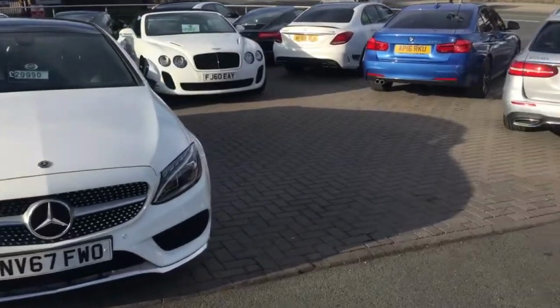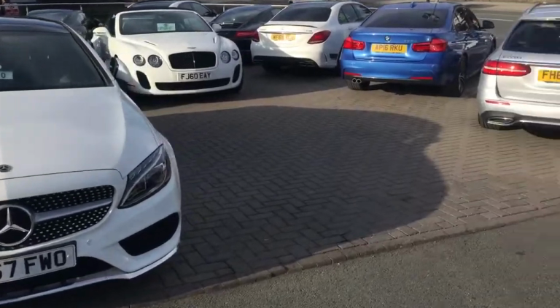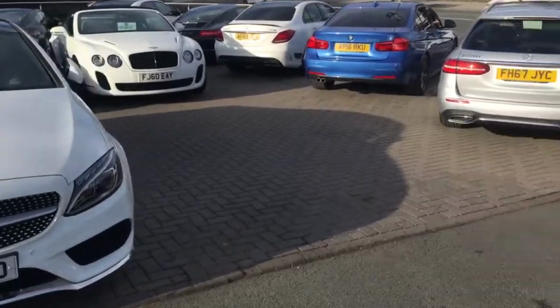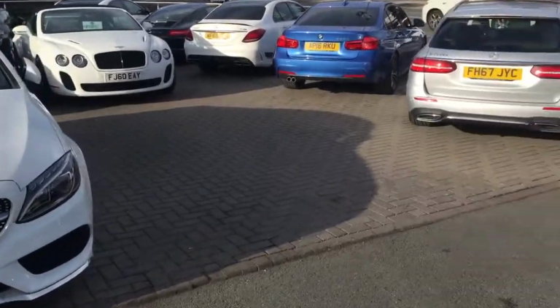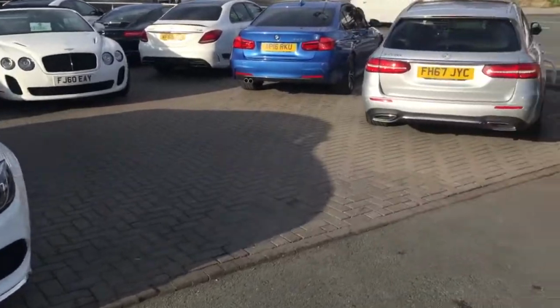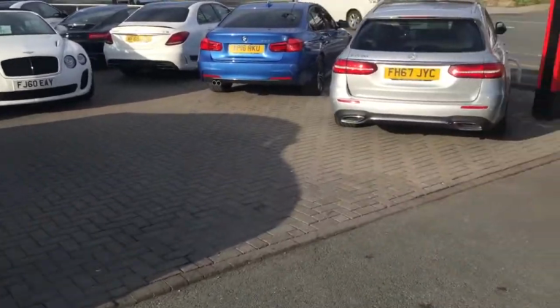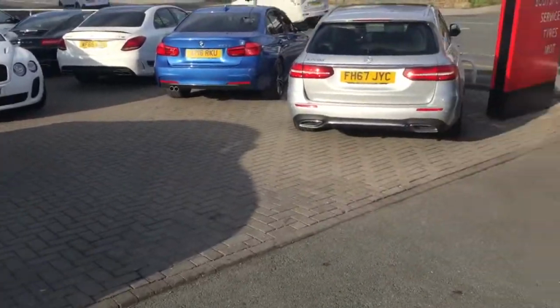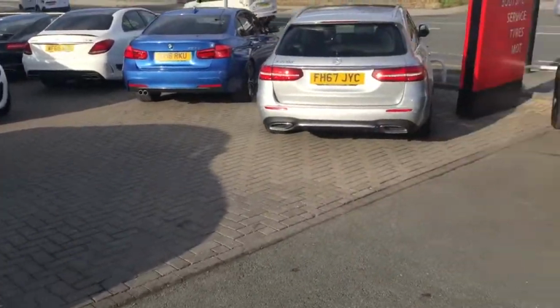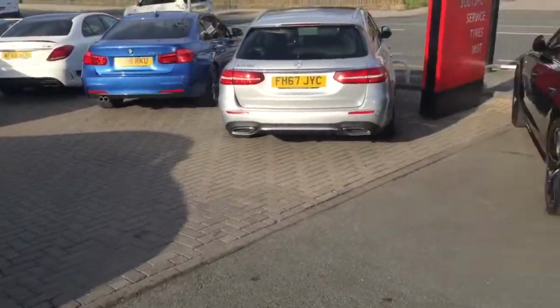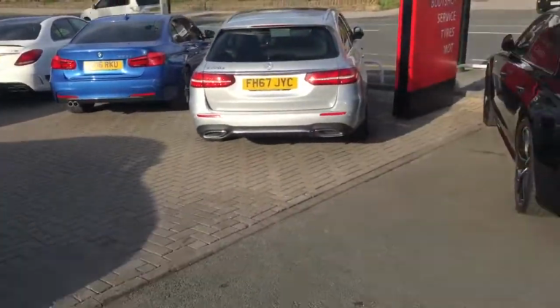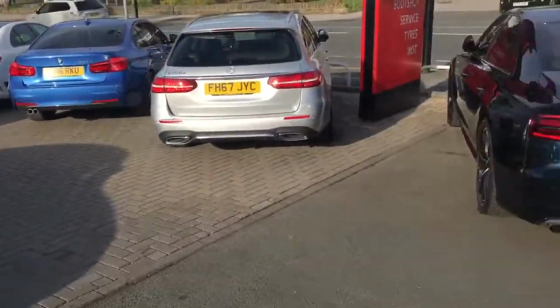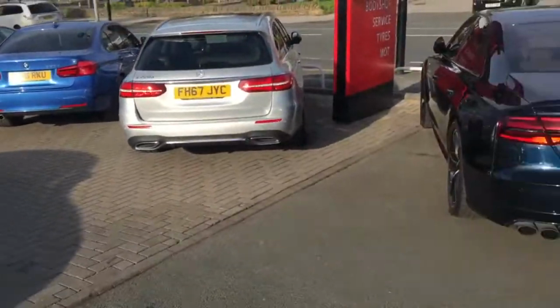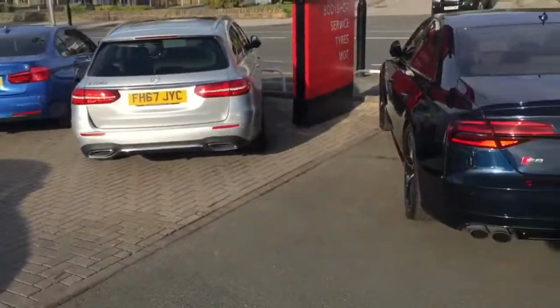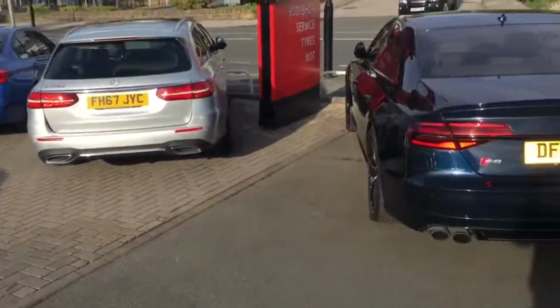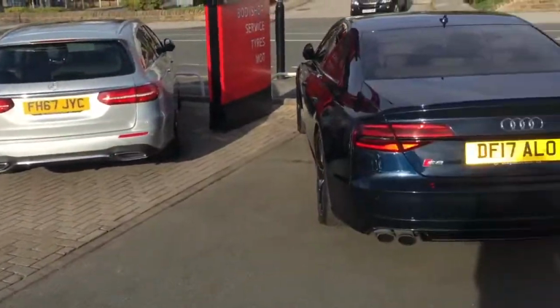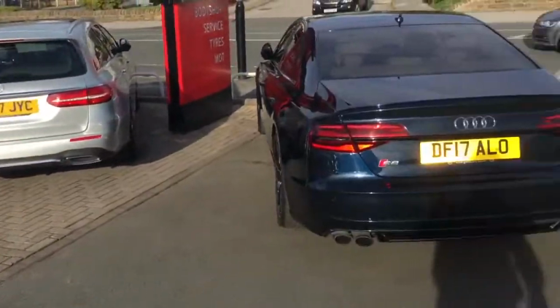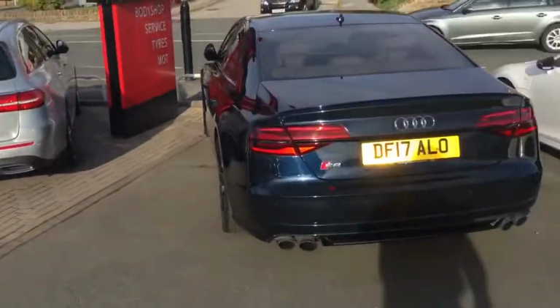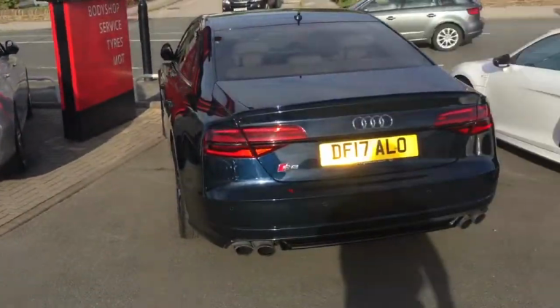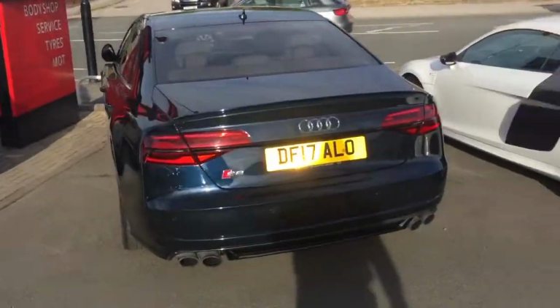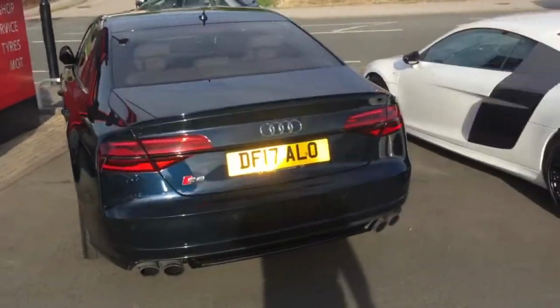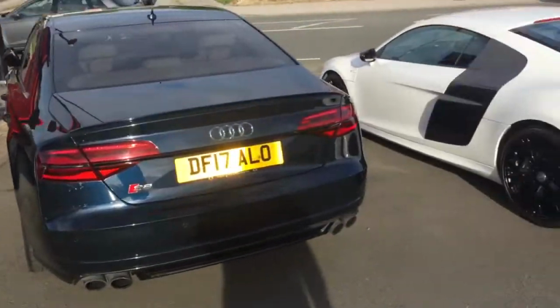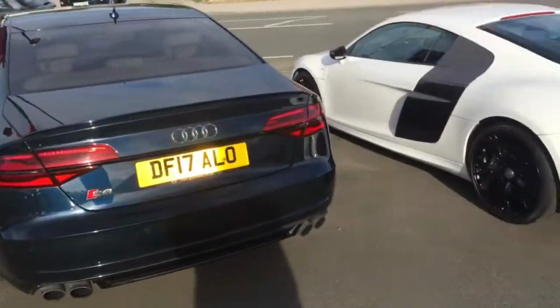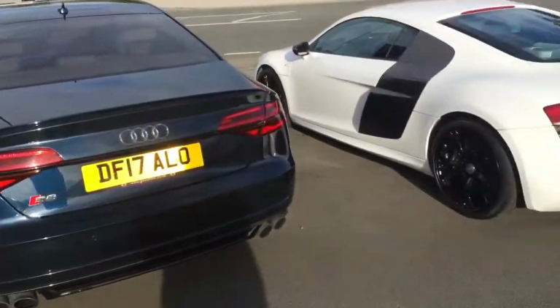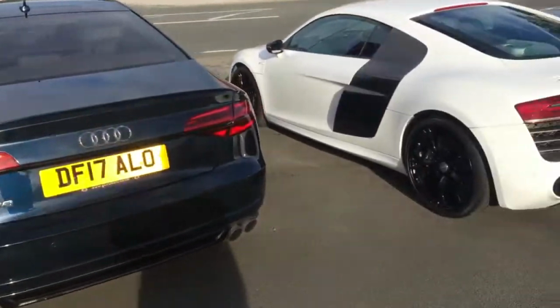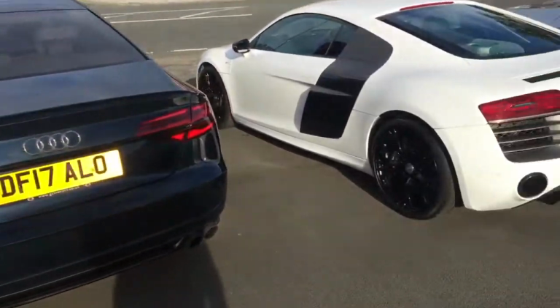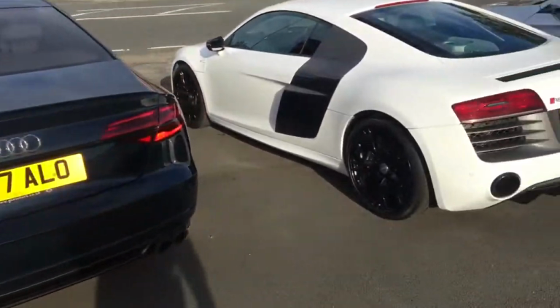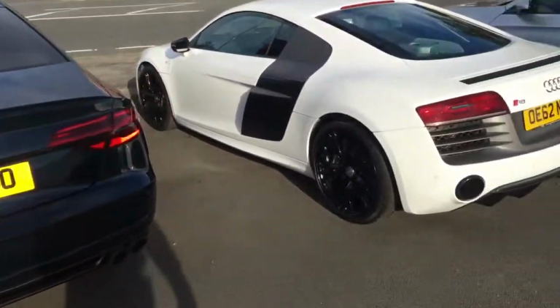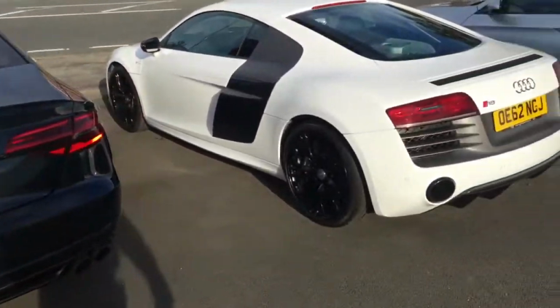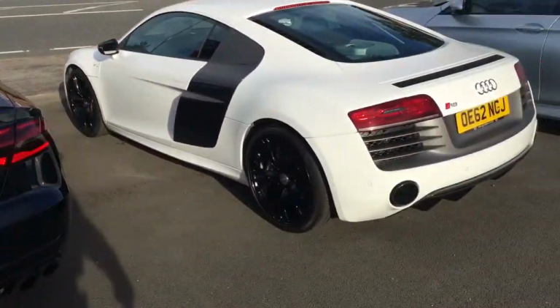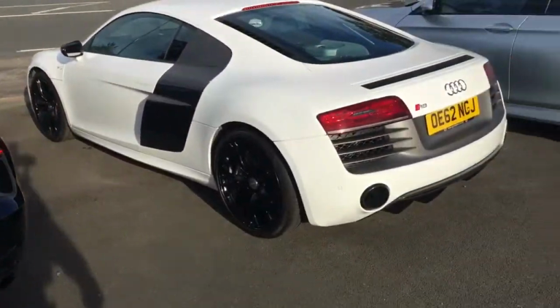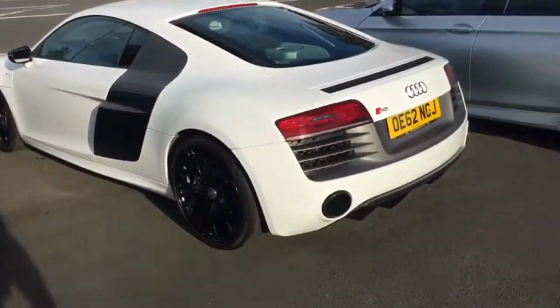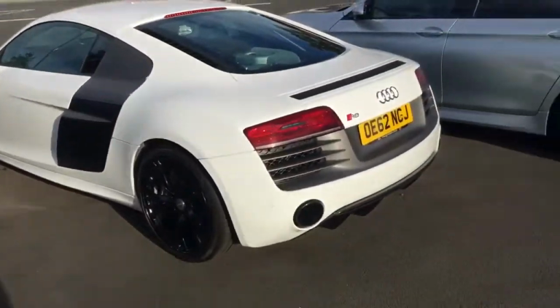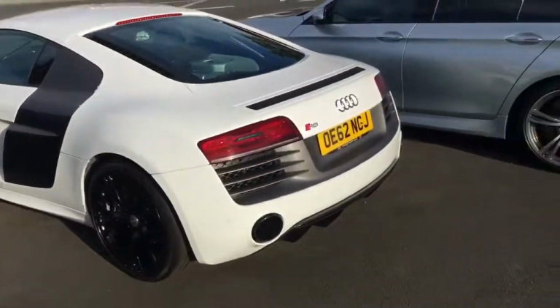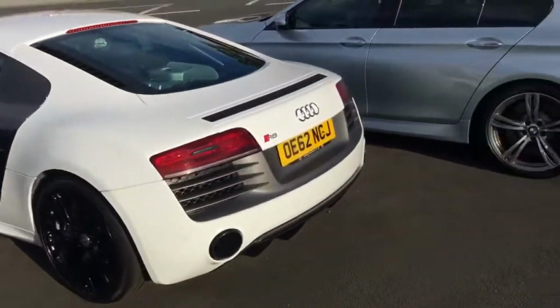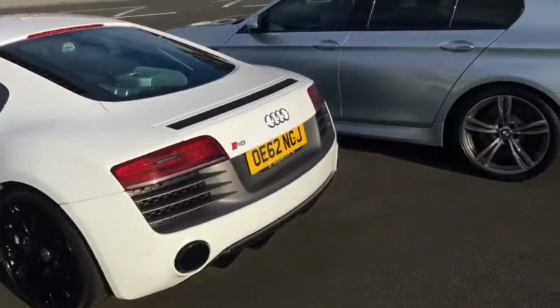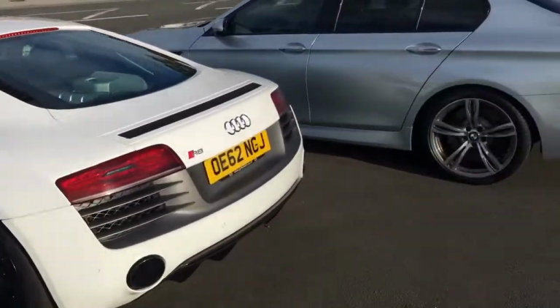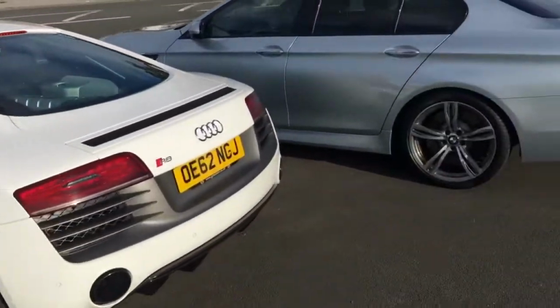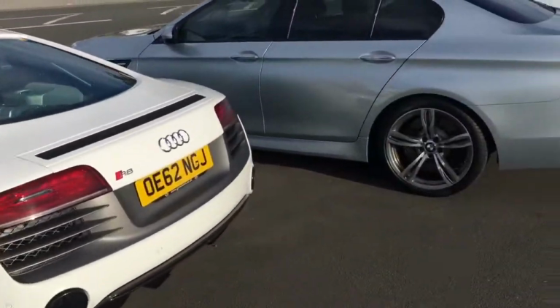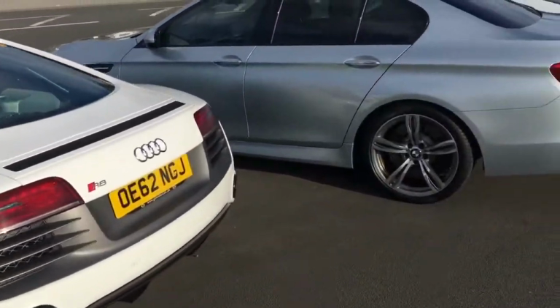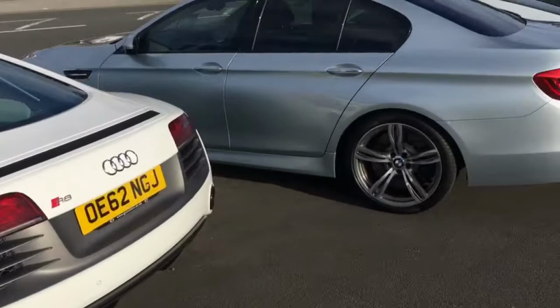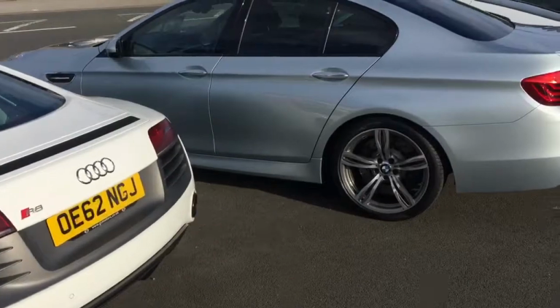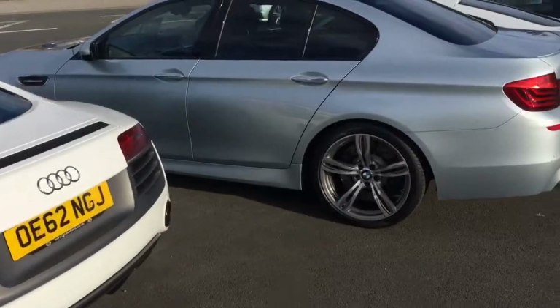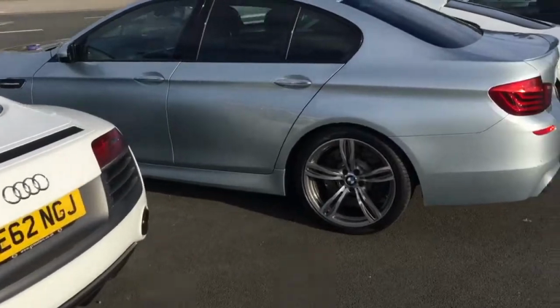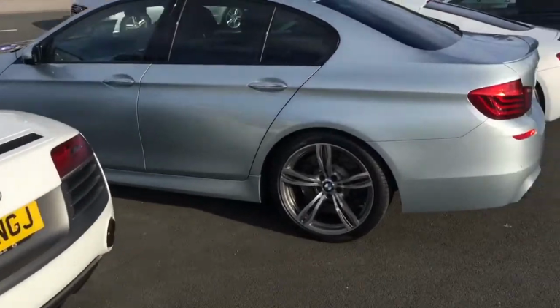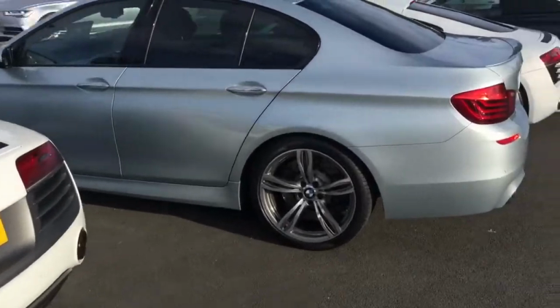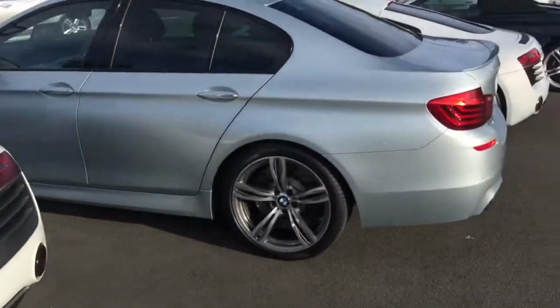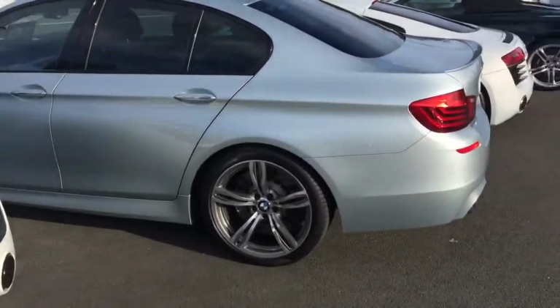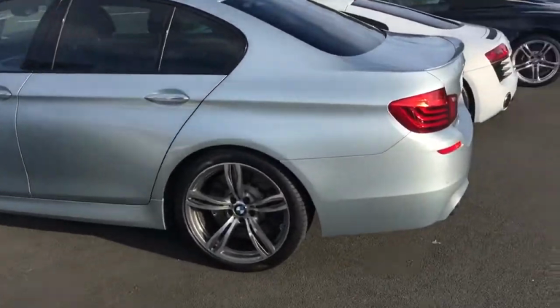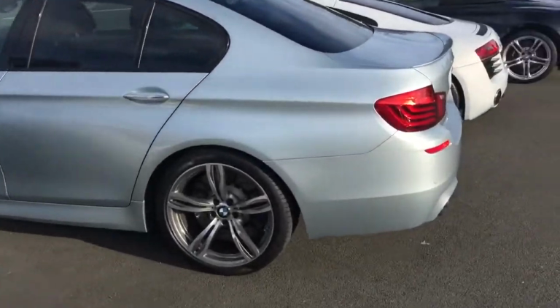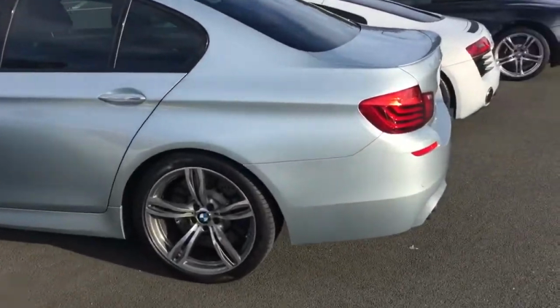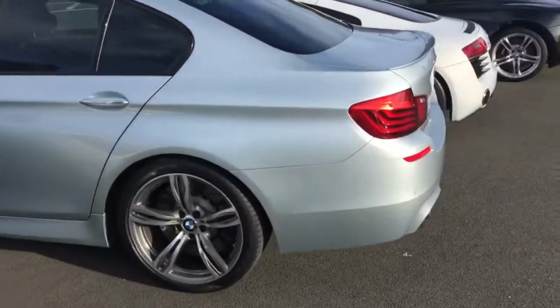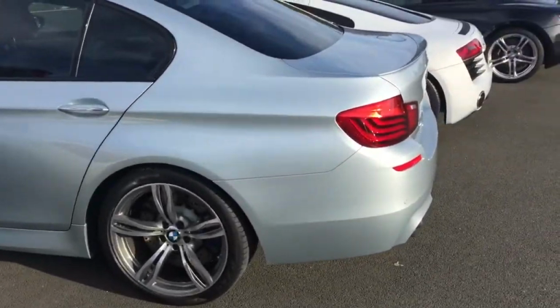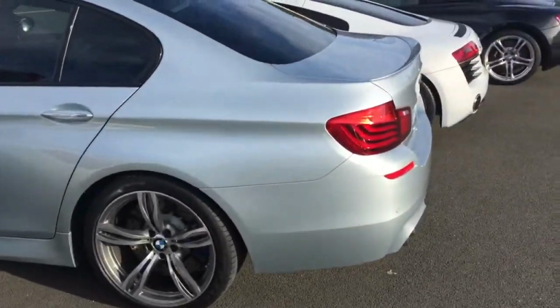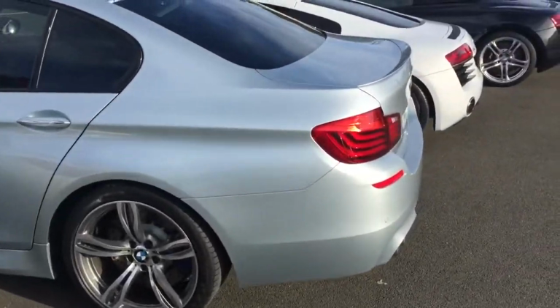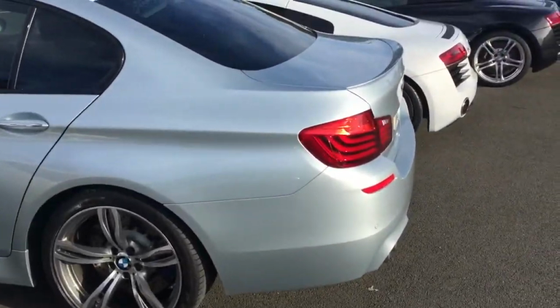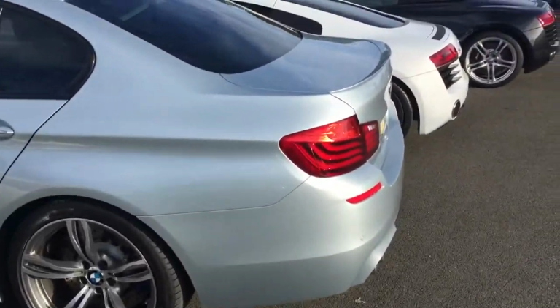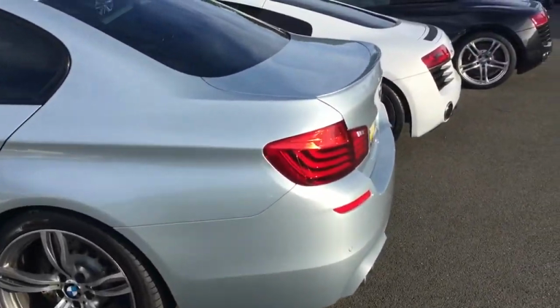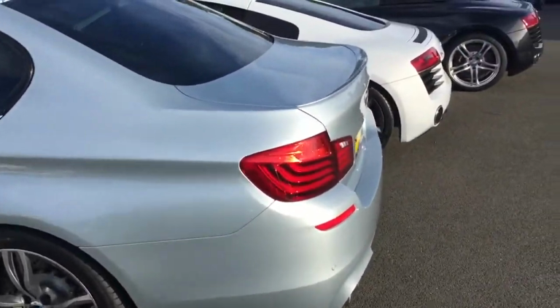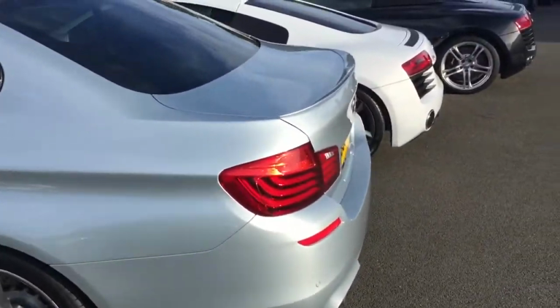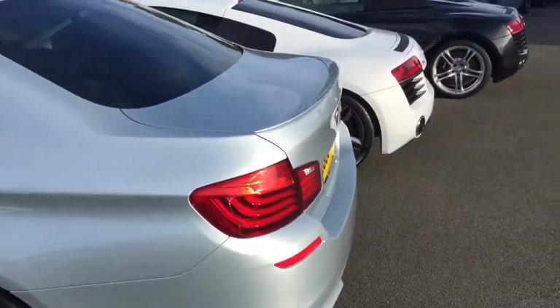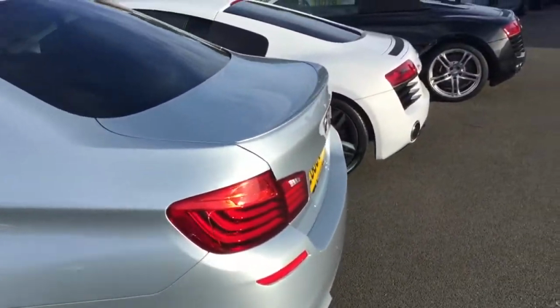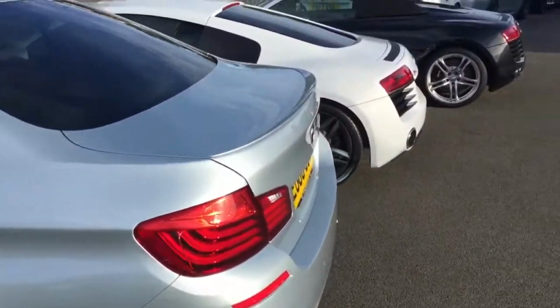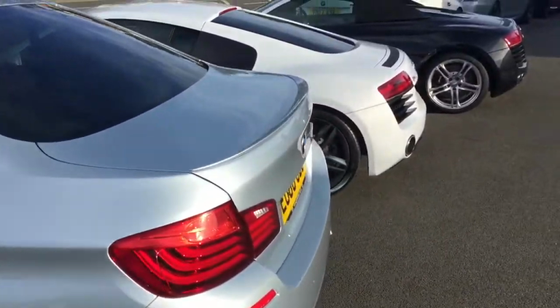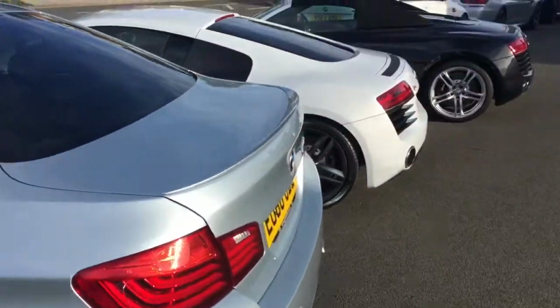They all present in a fantastic way. The sun shines out for you today so you can see the colour on this car as it sits in the sunshine, which is a really deep, rich, dark green.